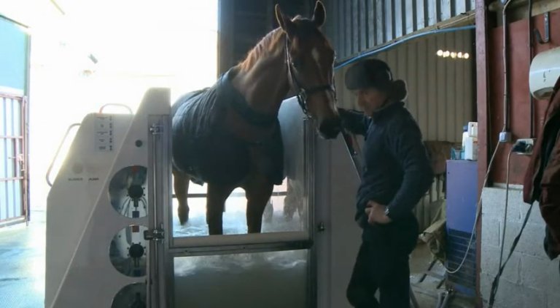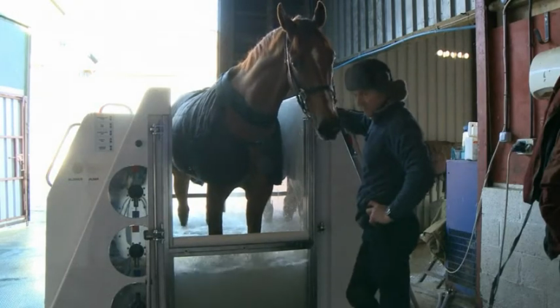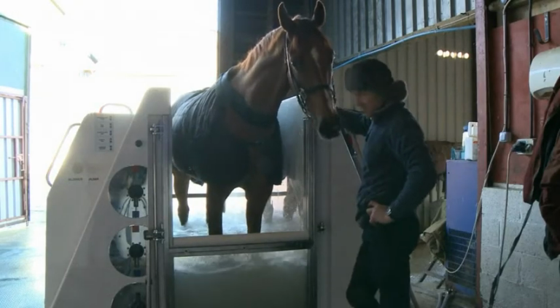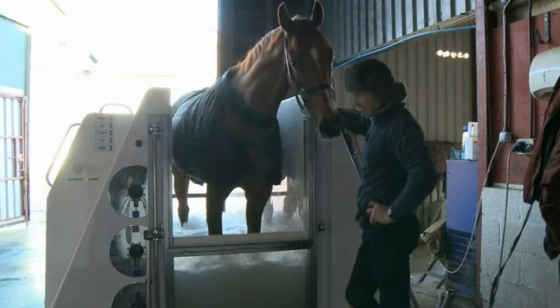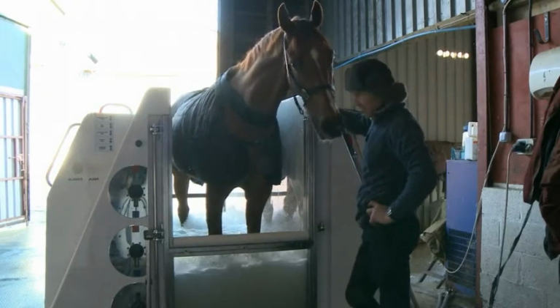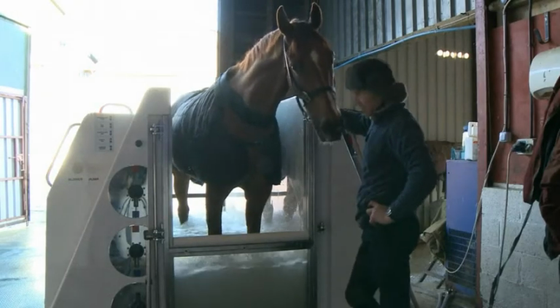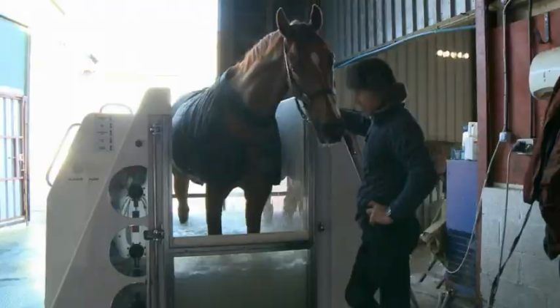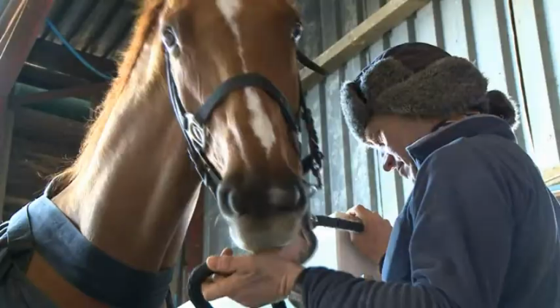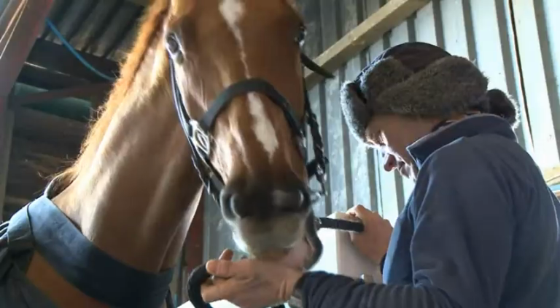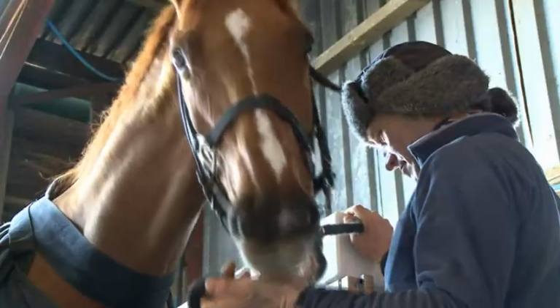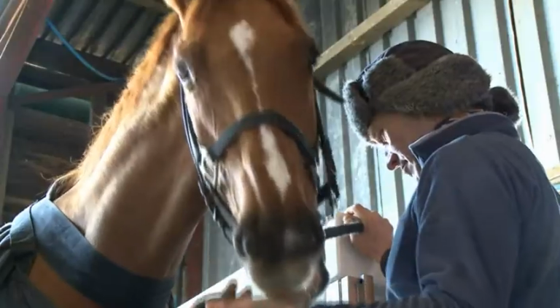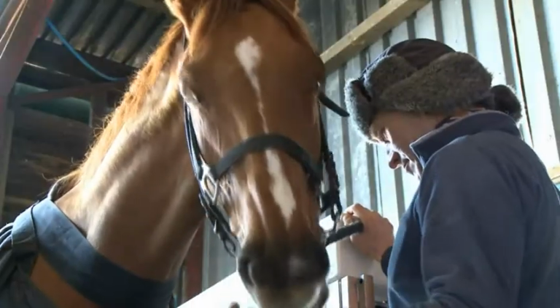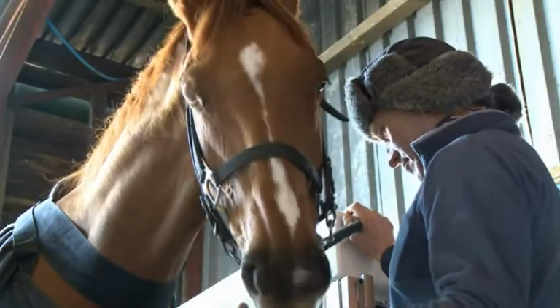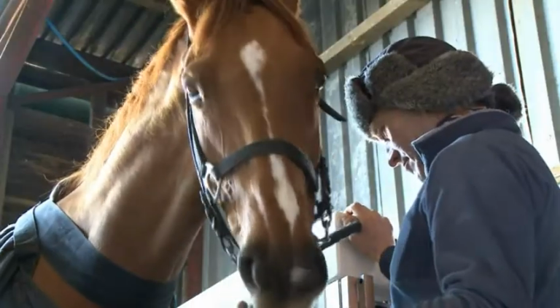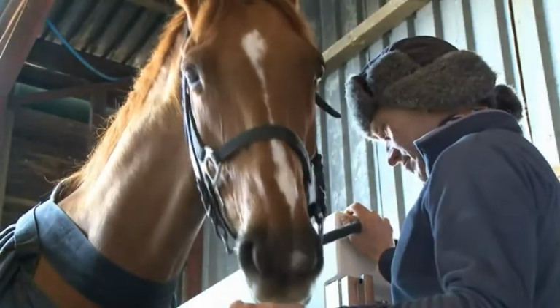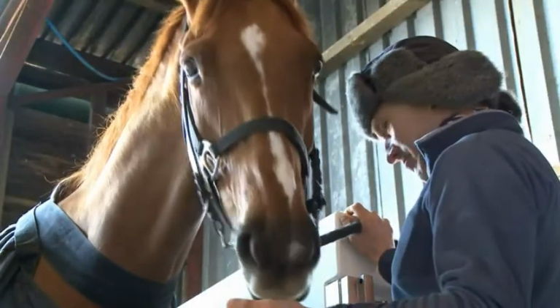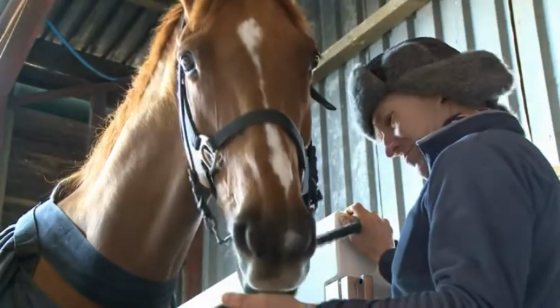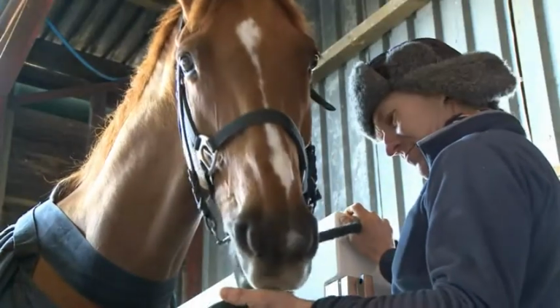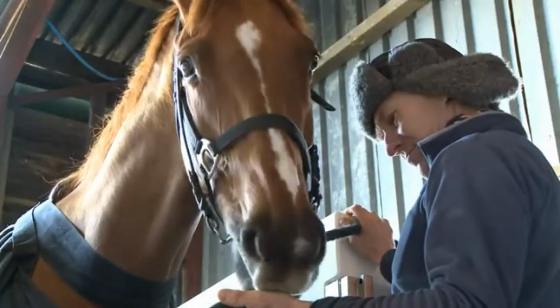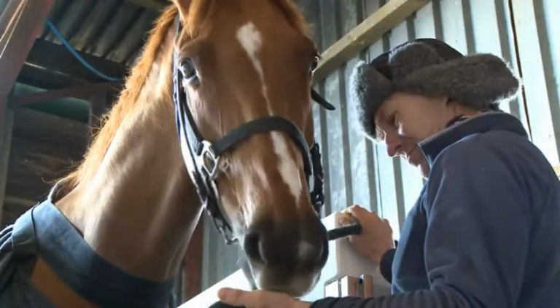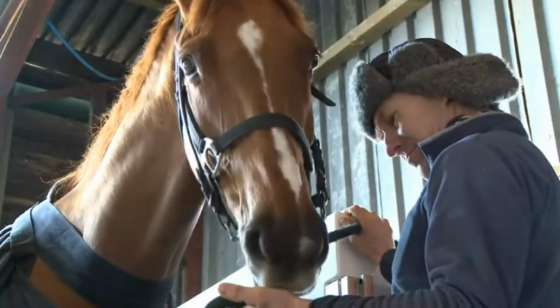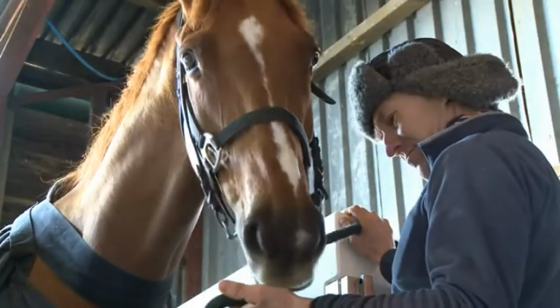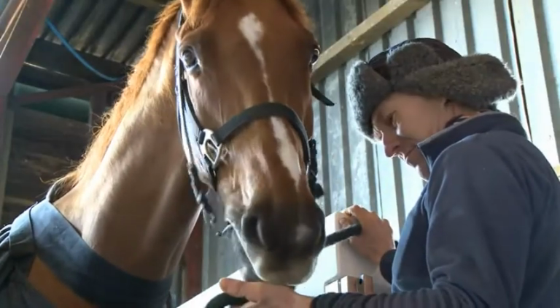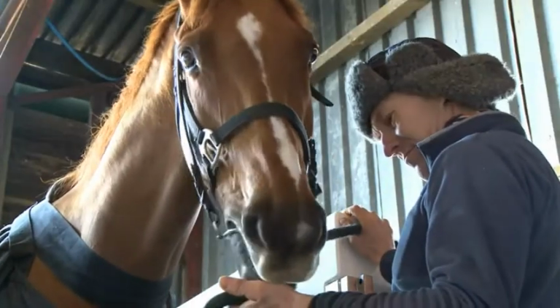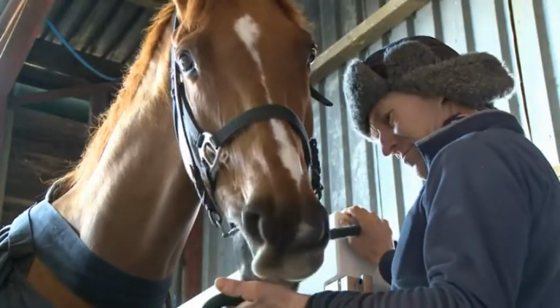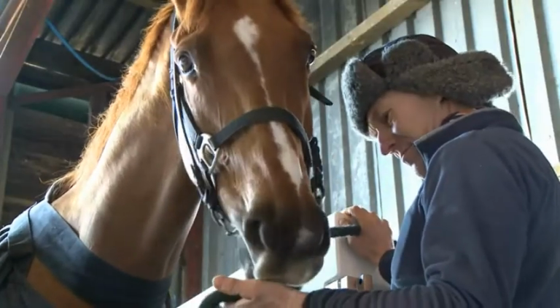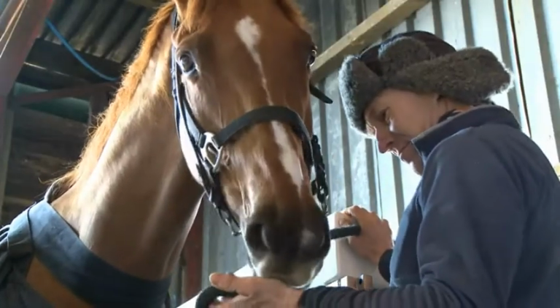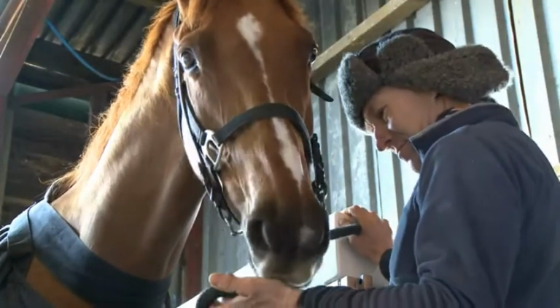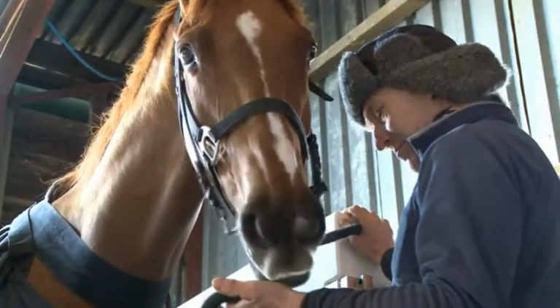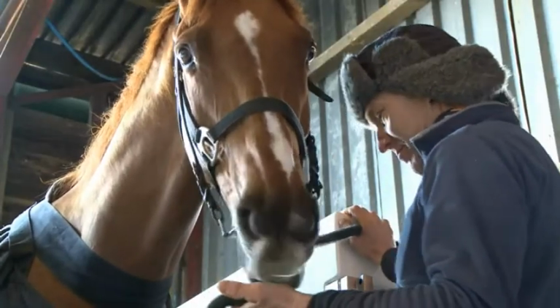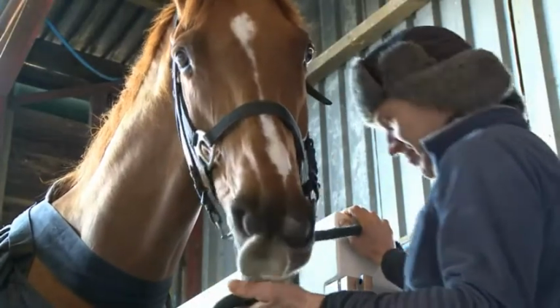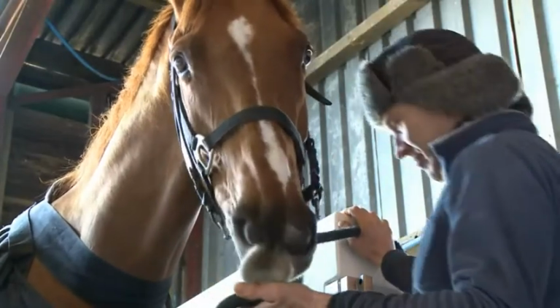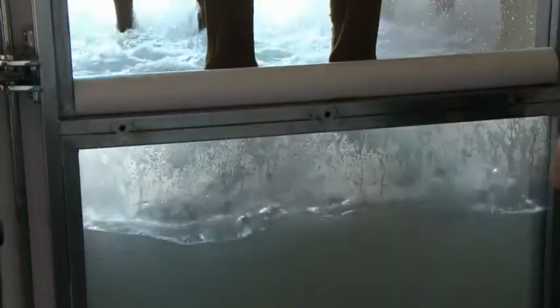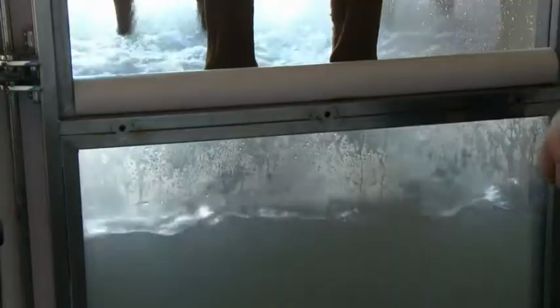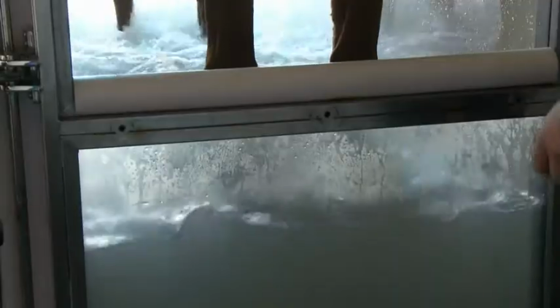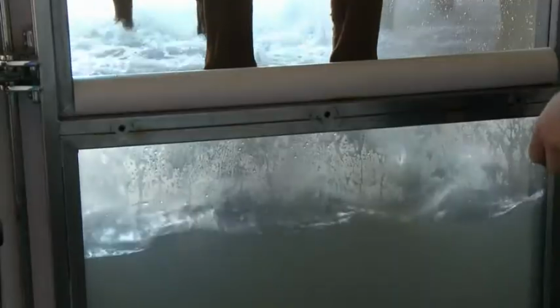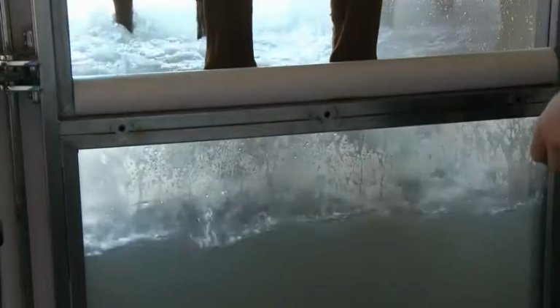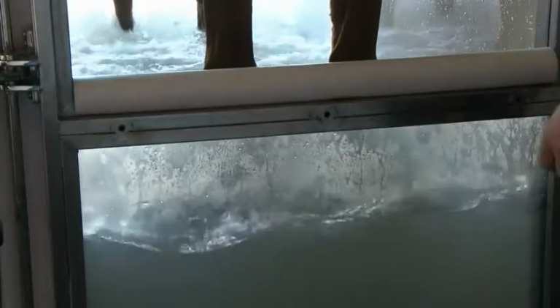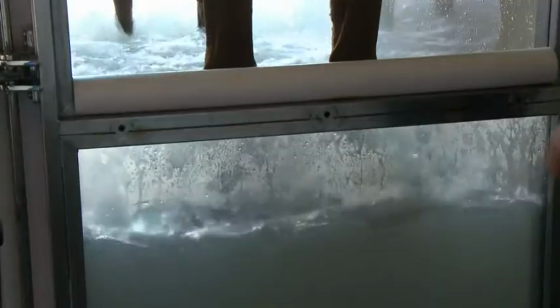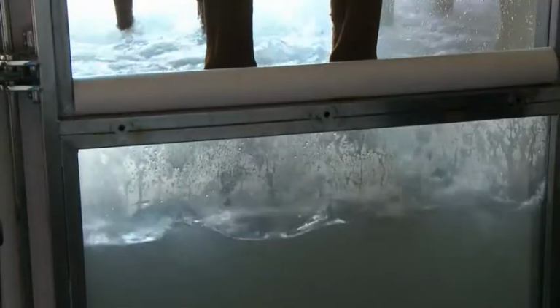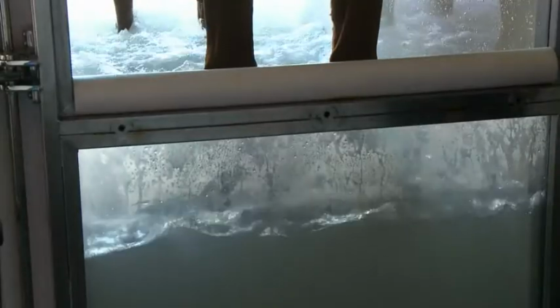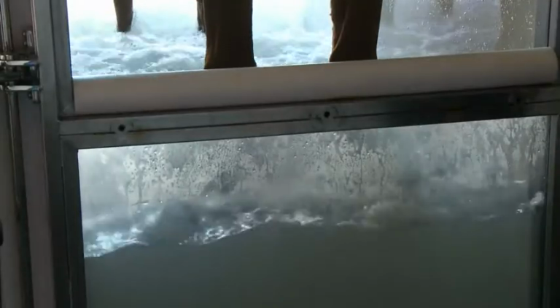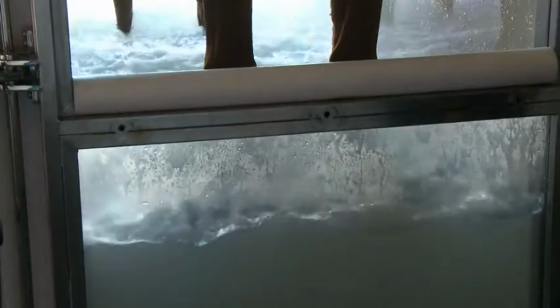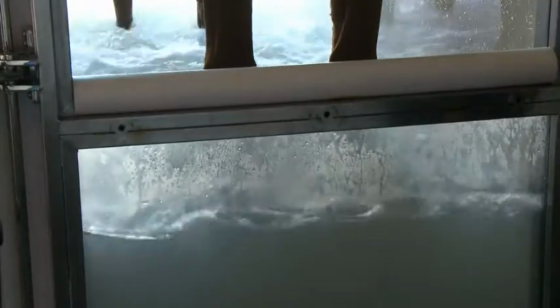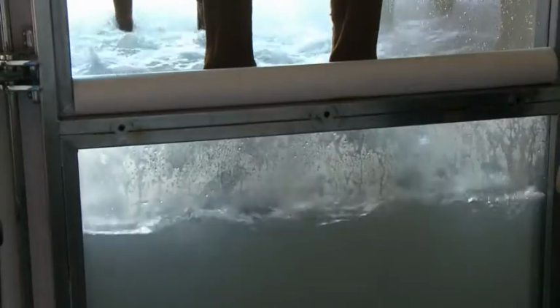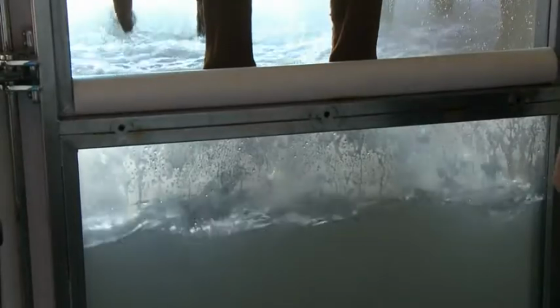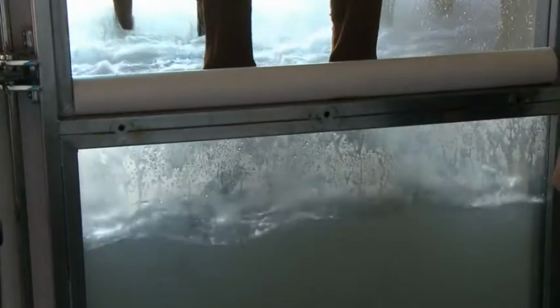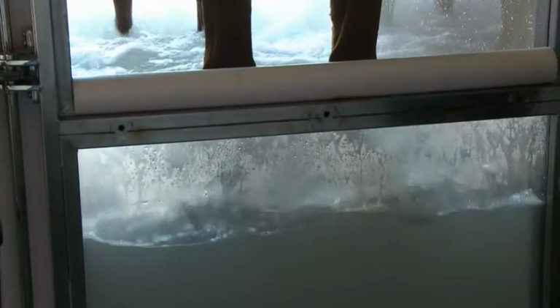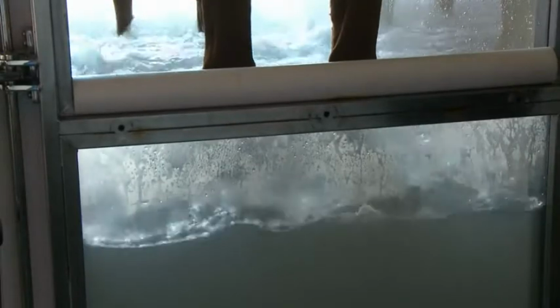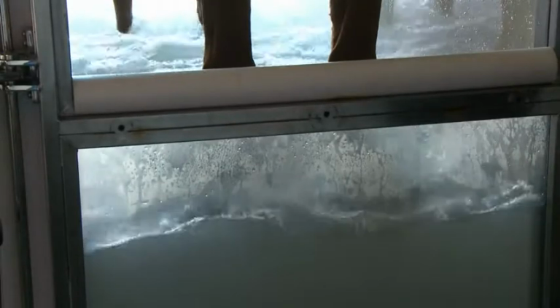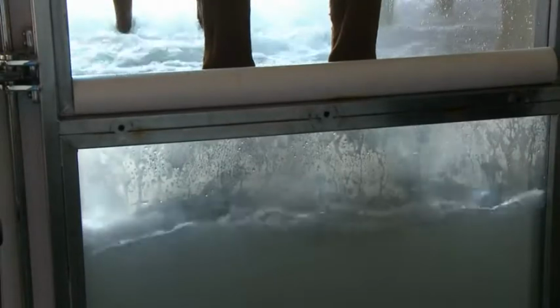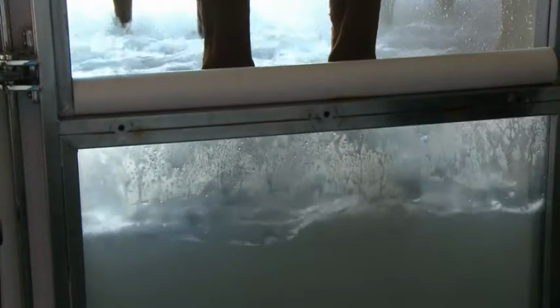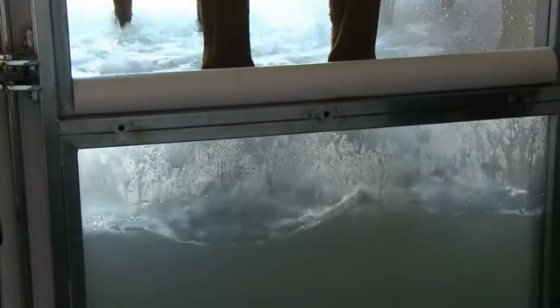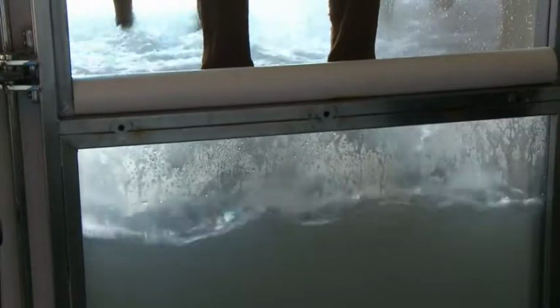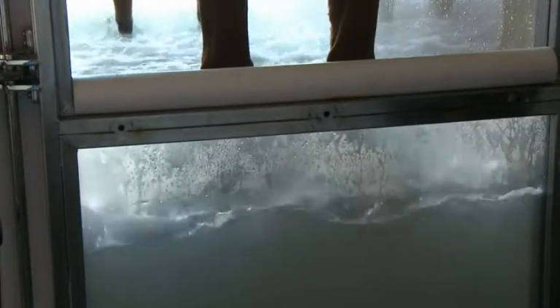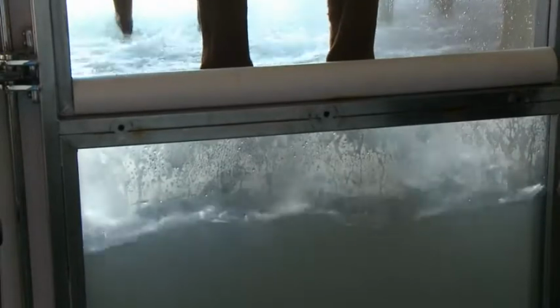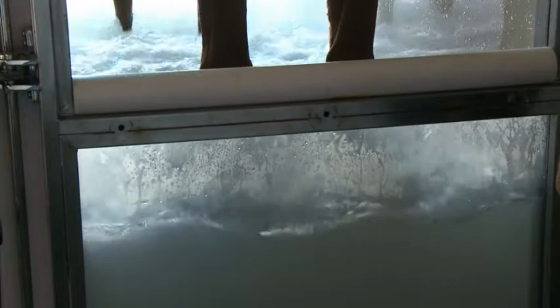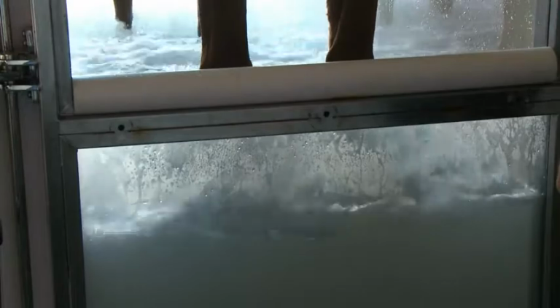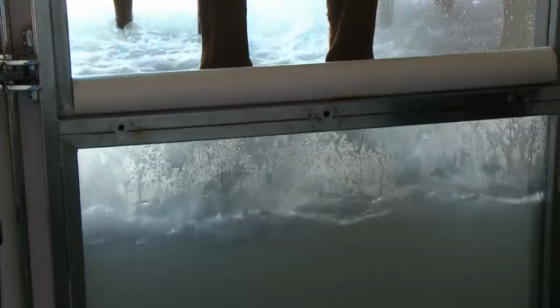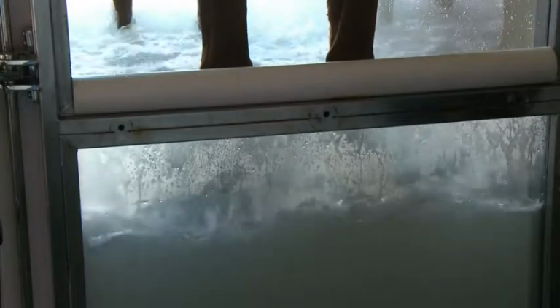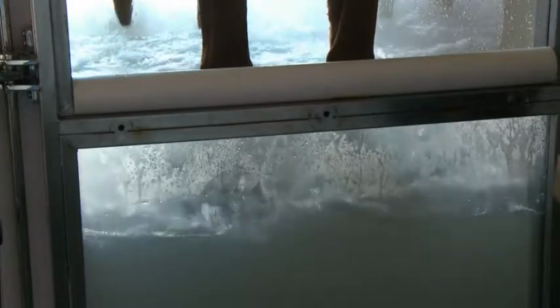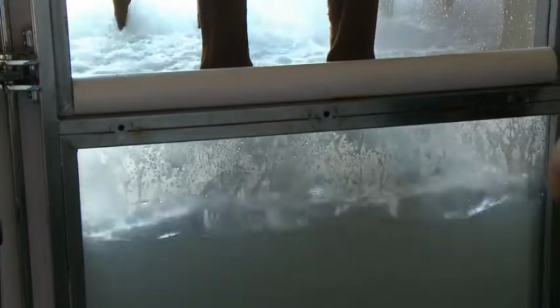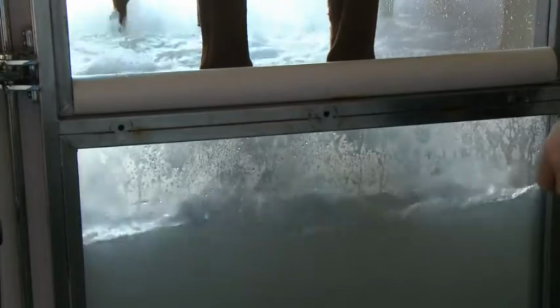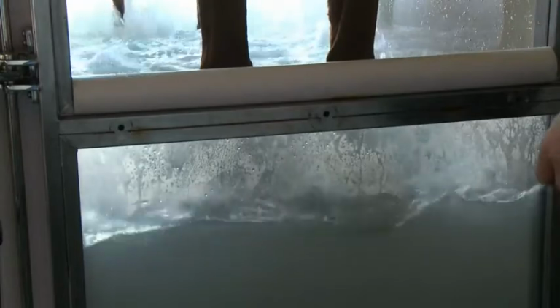At the Boughton Hill Farm, a few lucky racehorses dip their long legs in cold, salty water. But why?